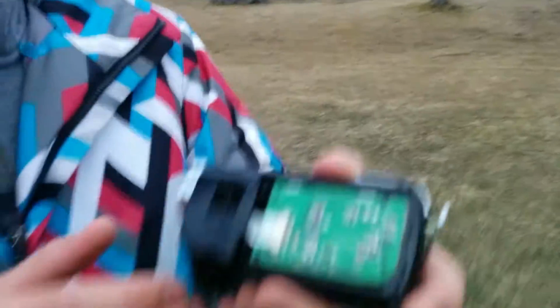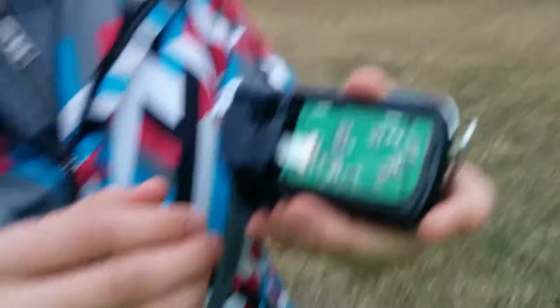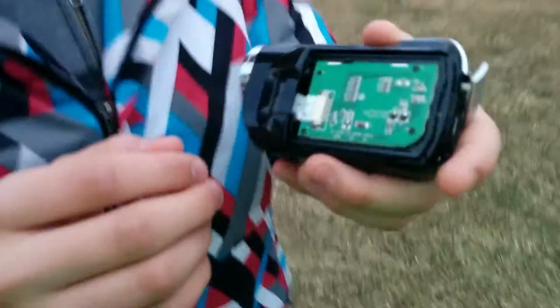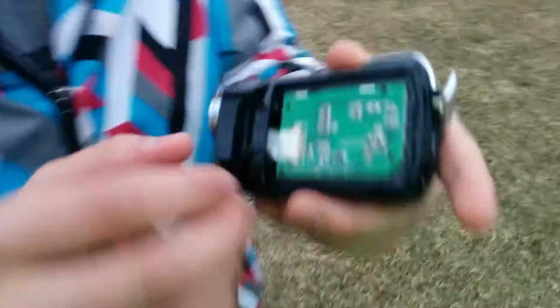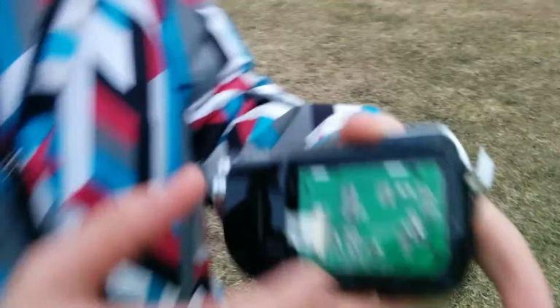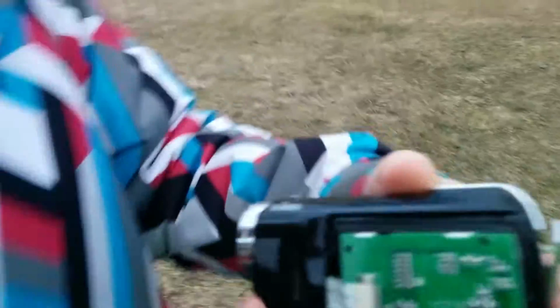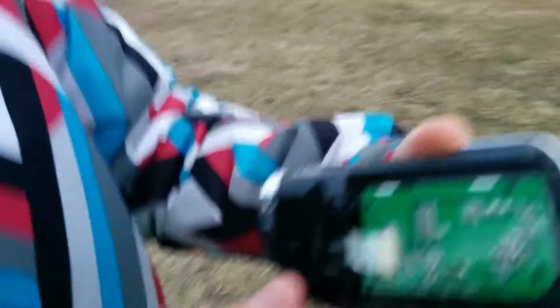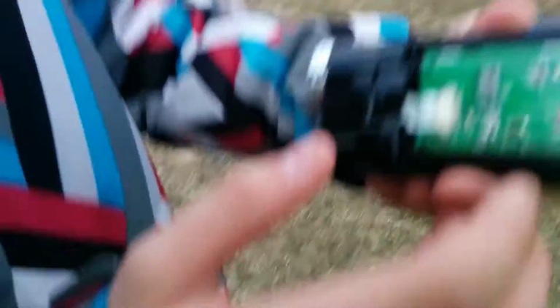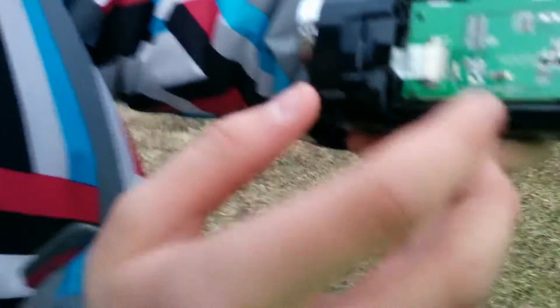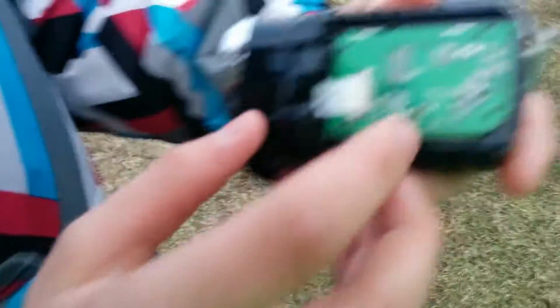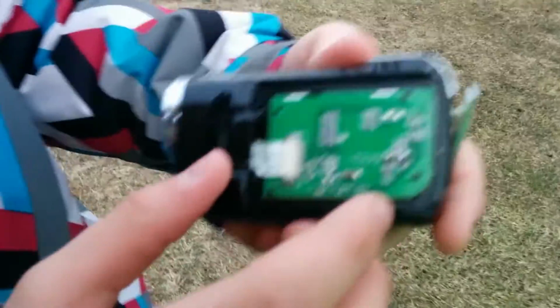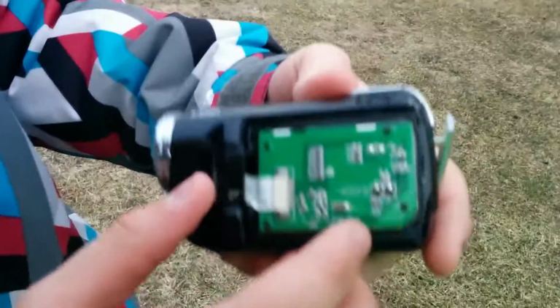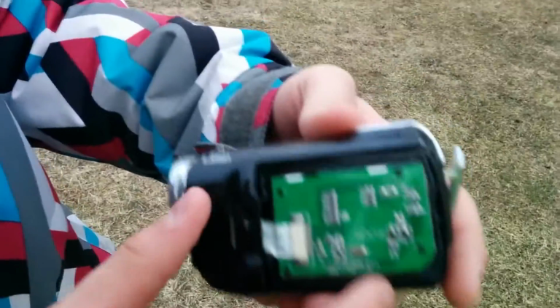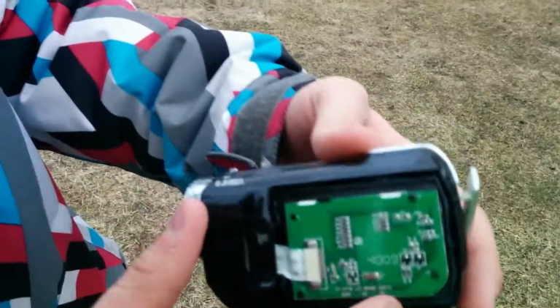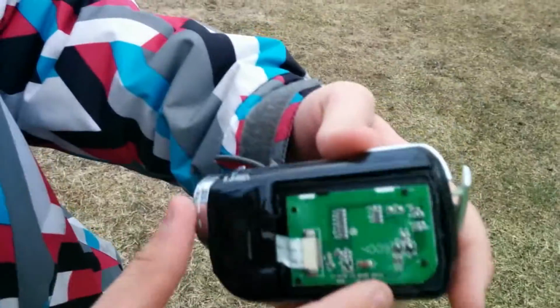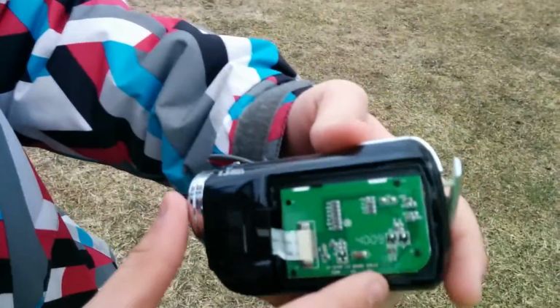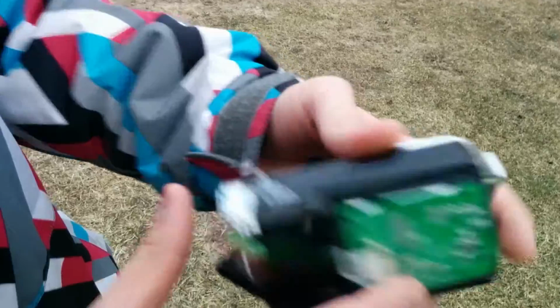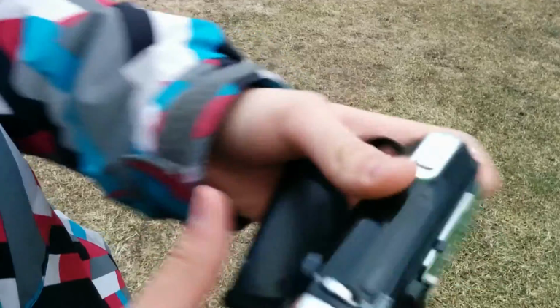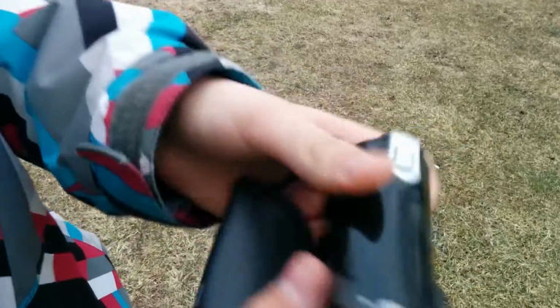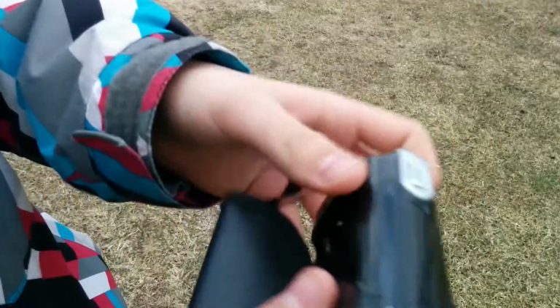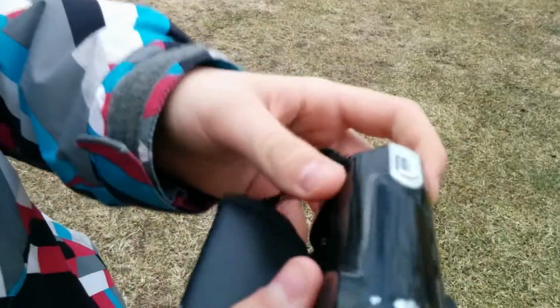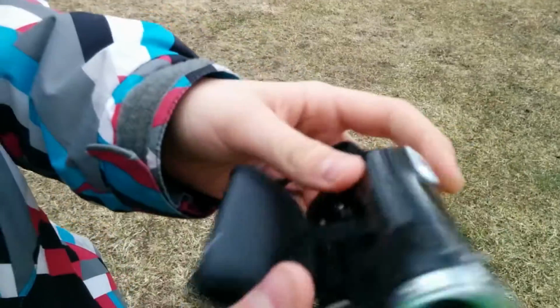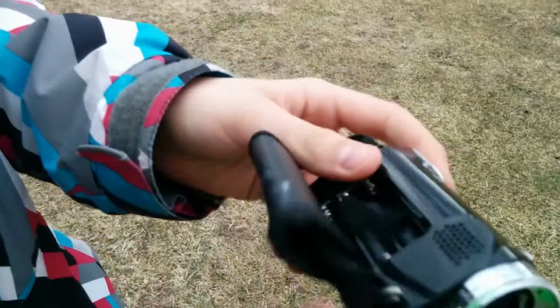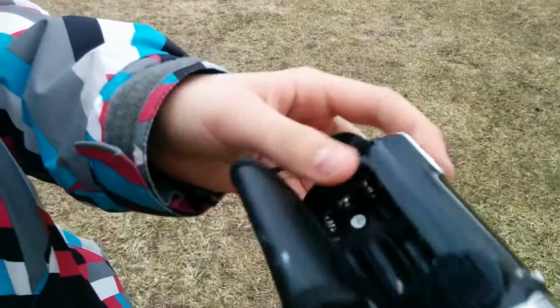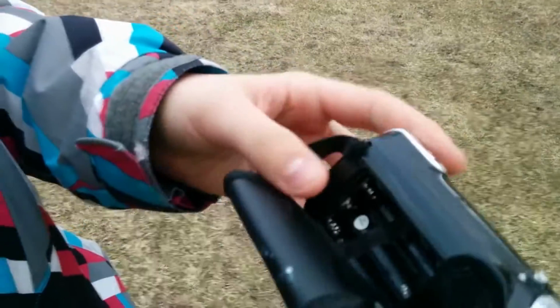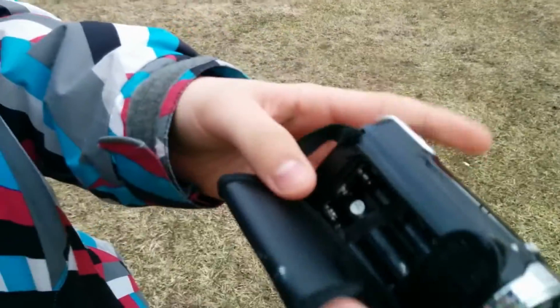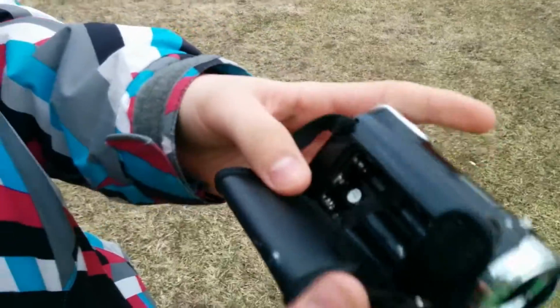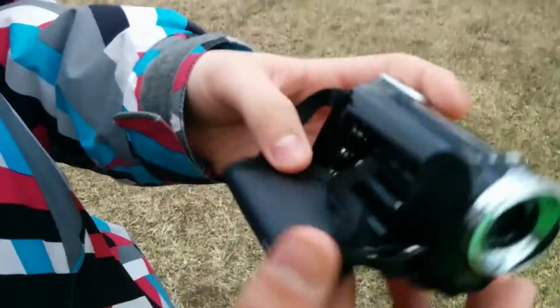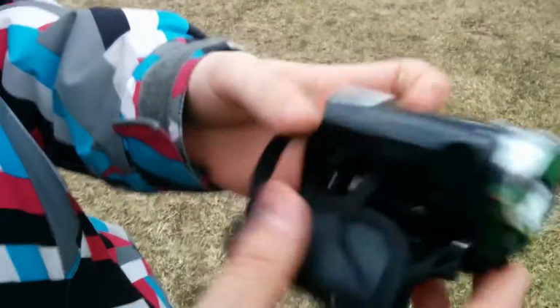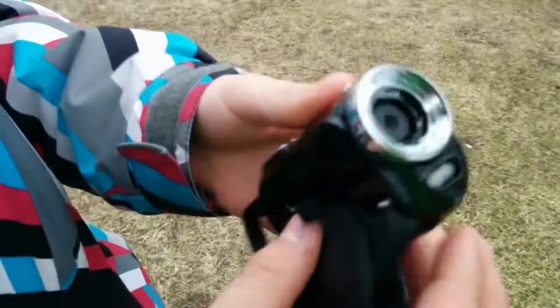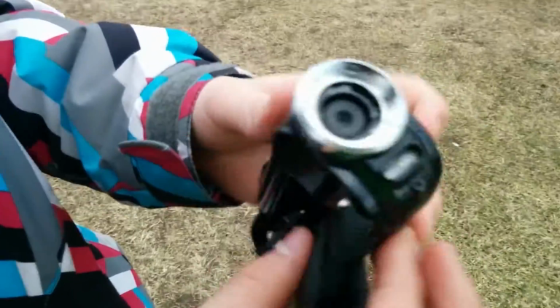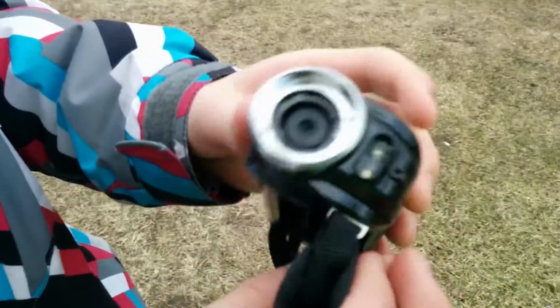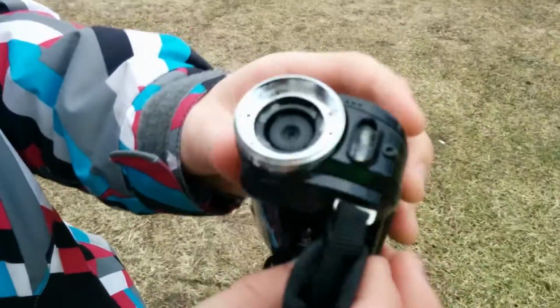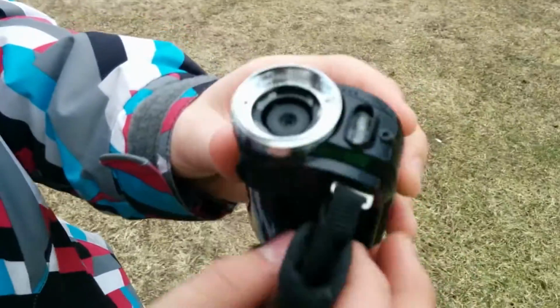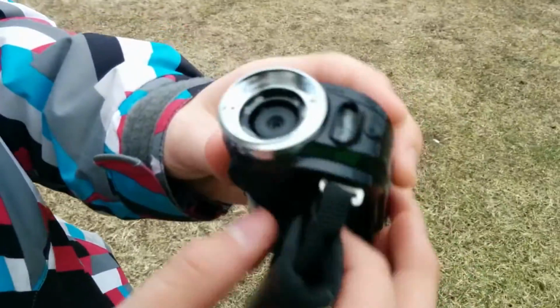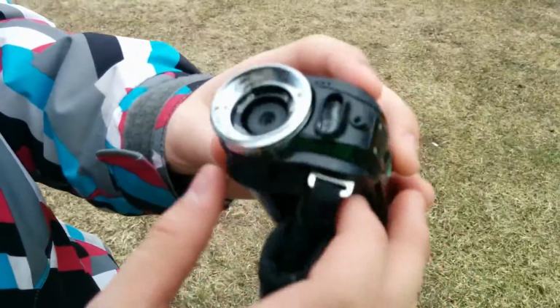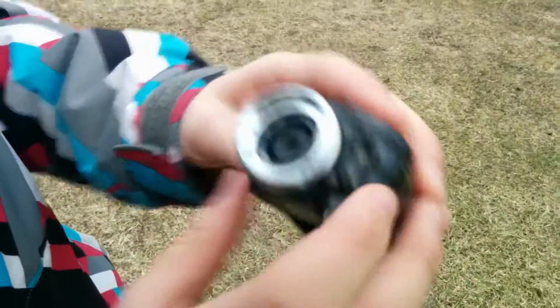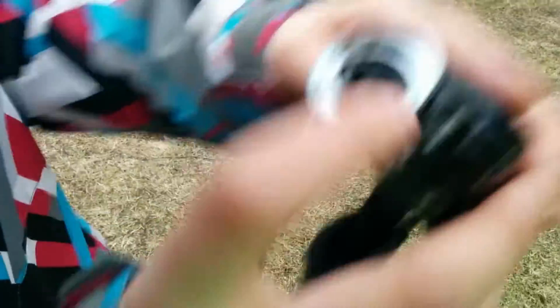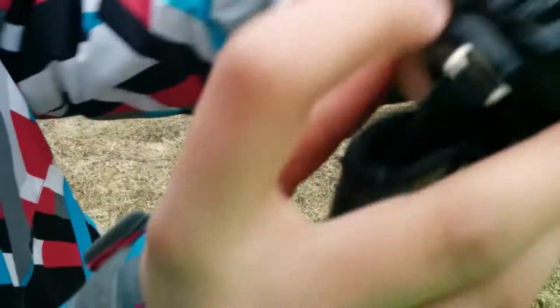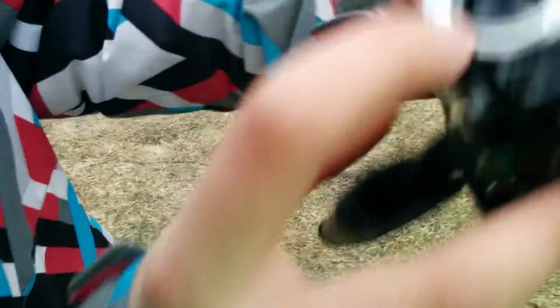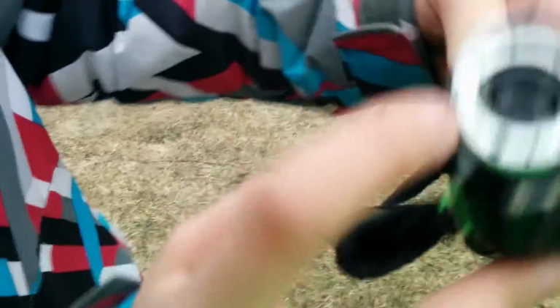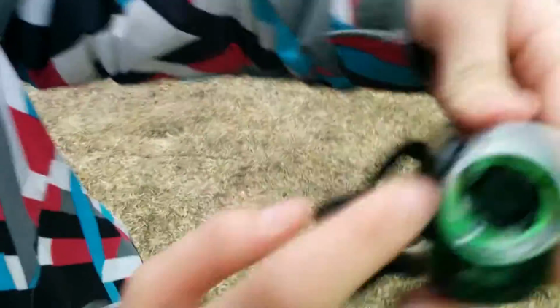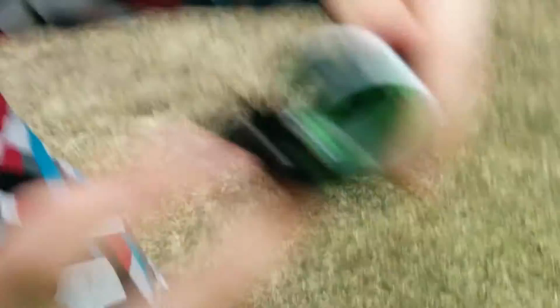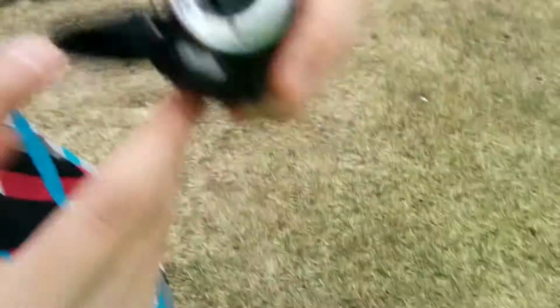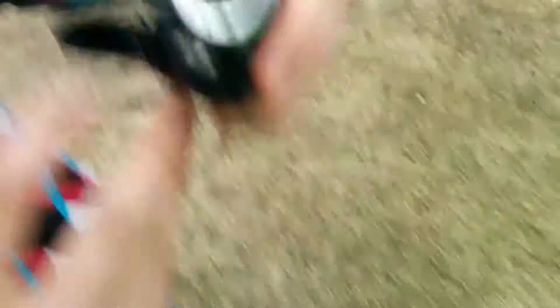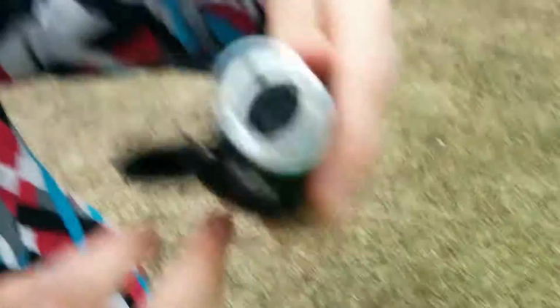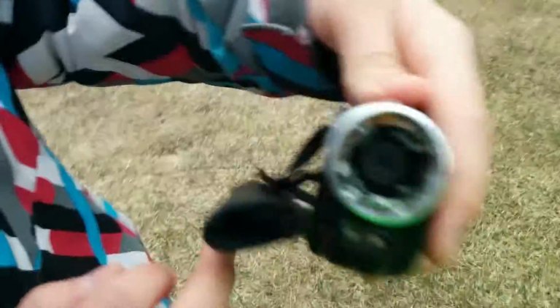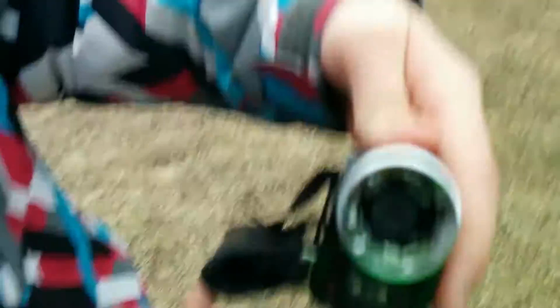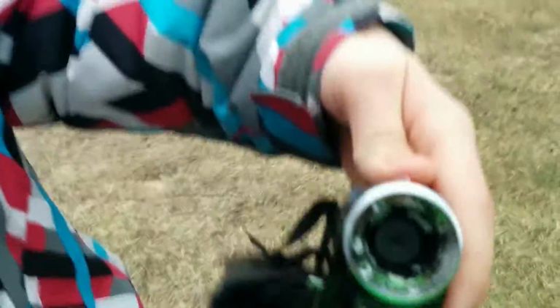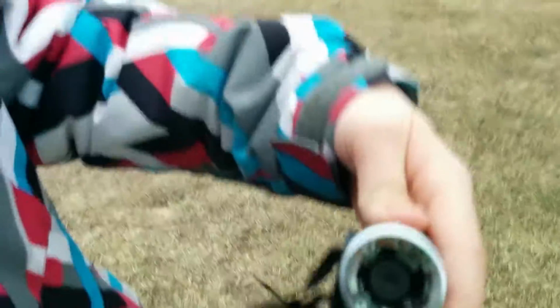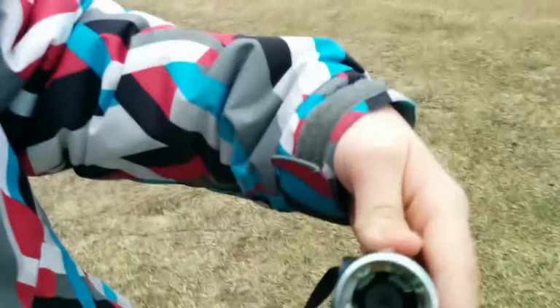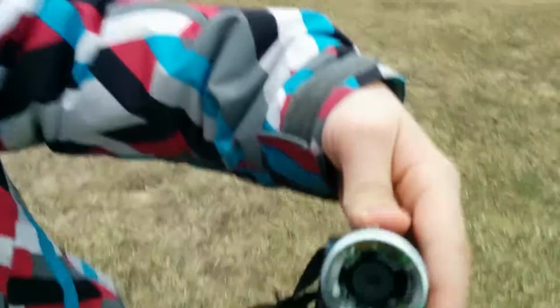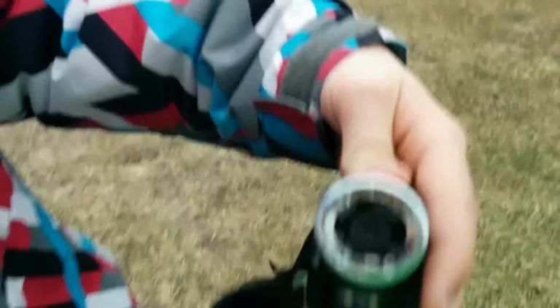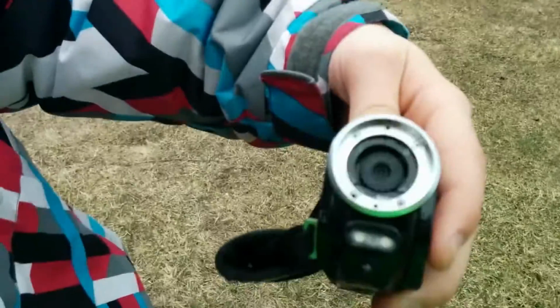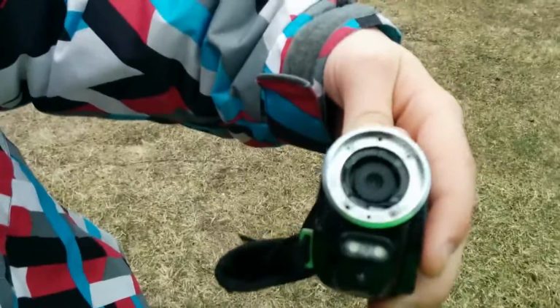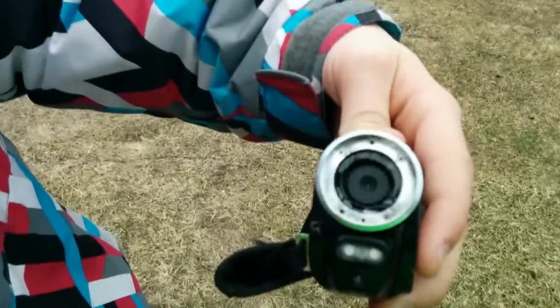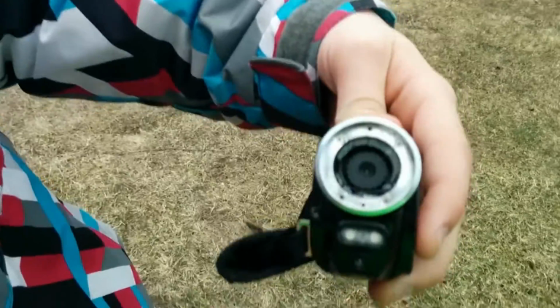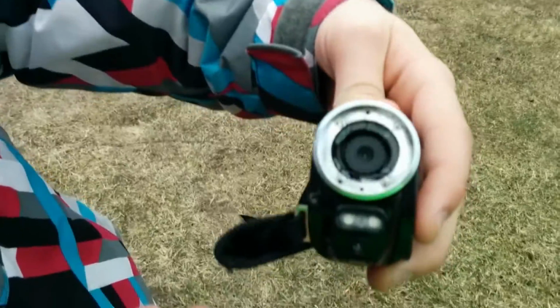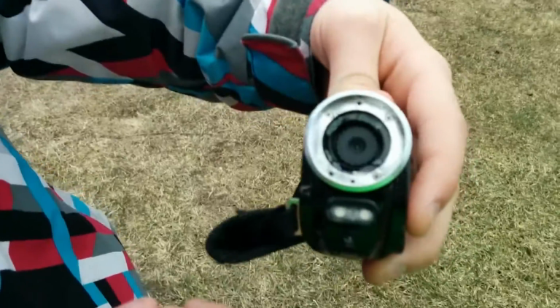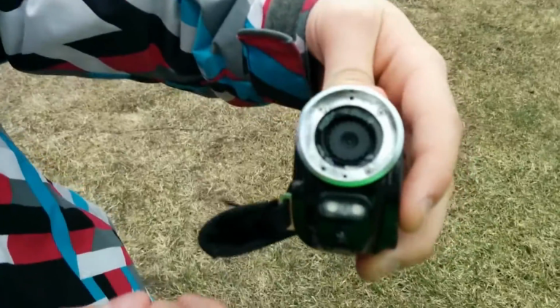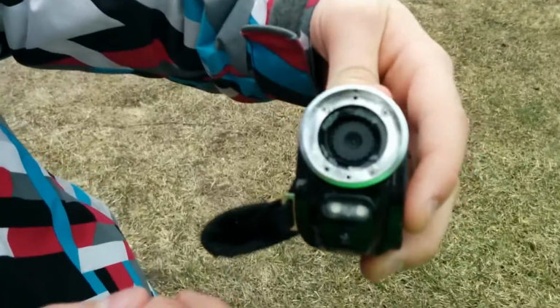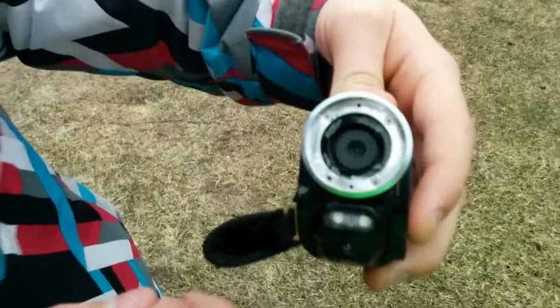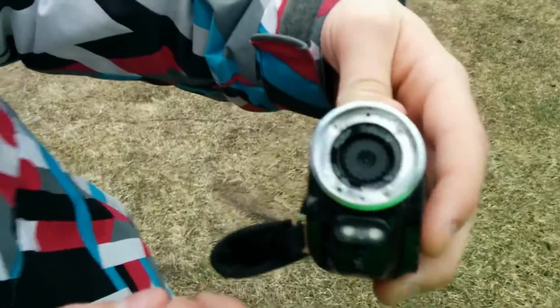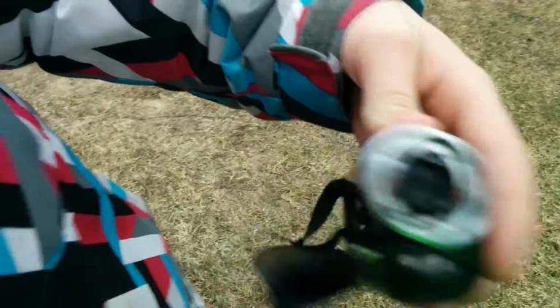Here's the internals of this thing. It's pretty dope — it's still not even smashed. The lens is in good condition, very good condition.